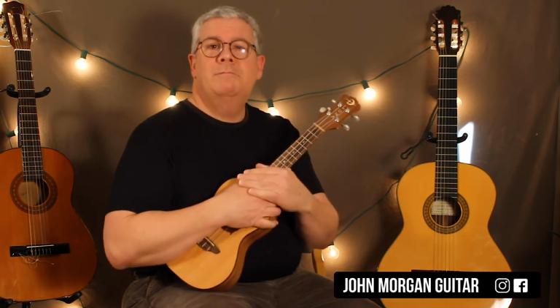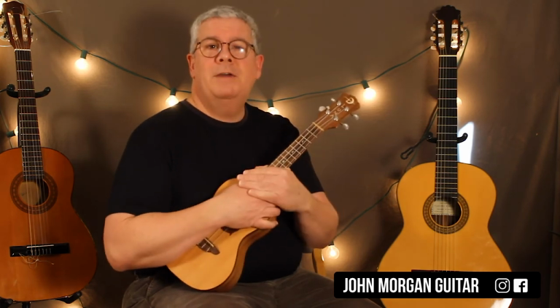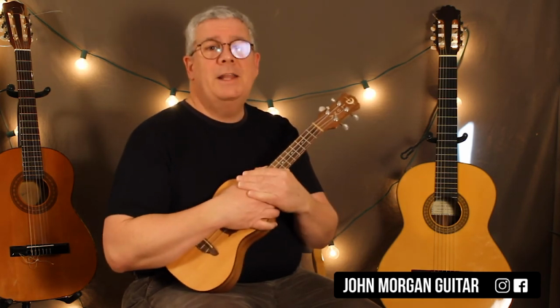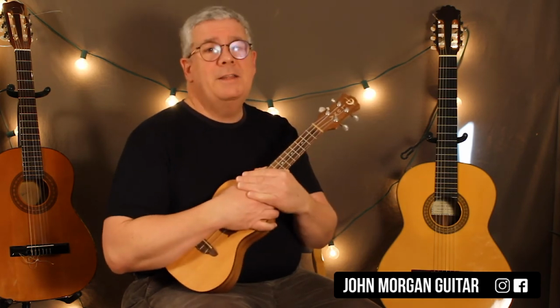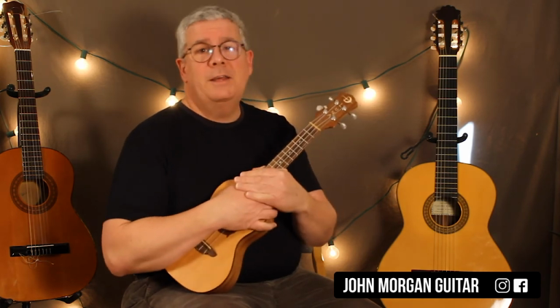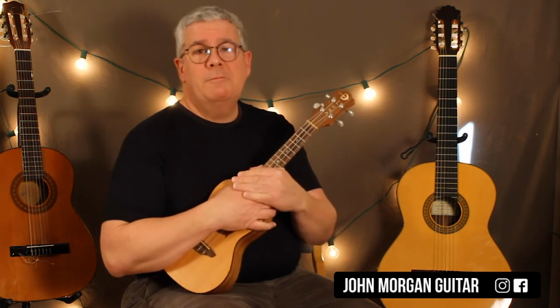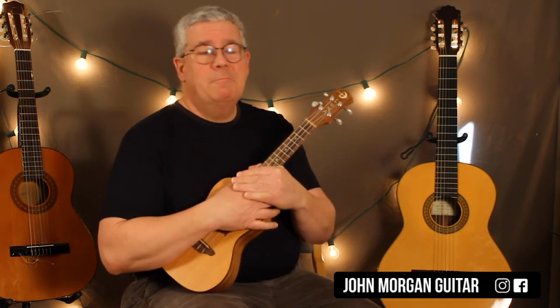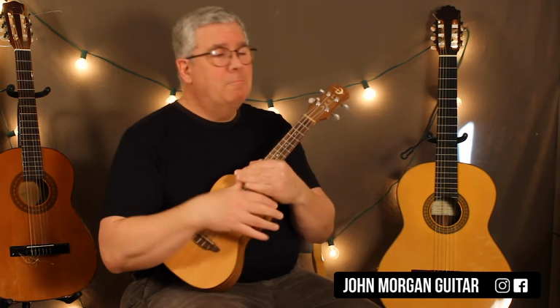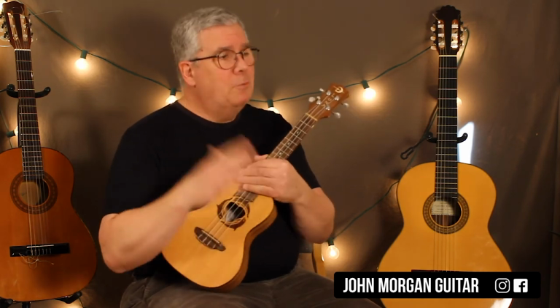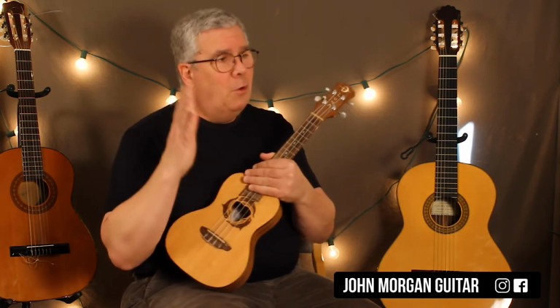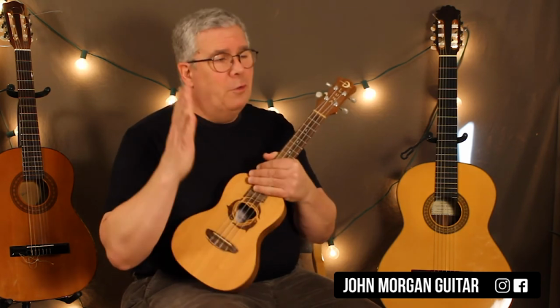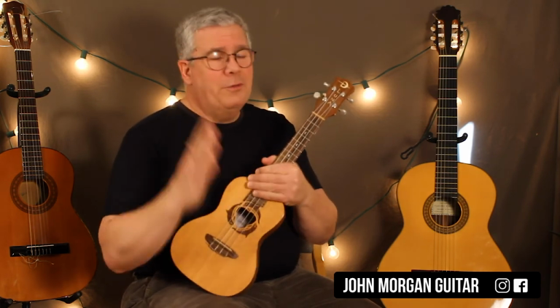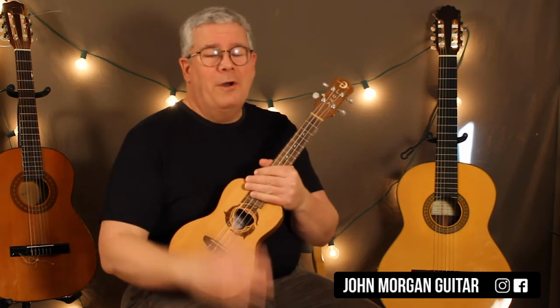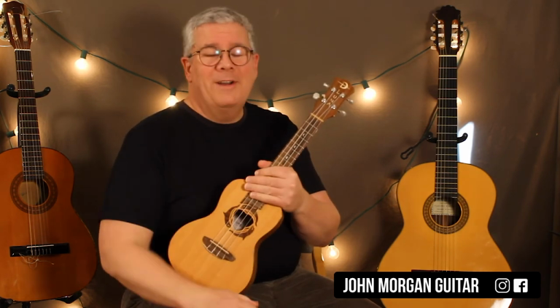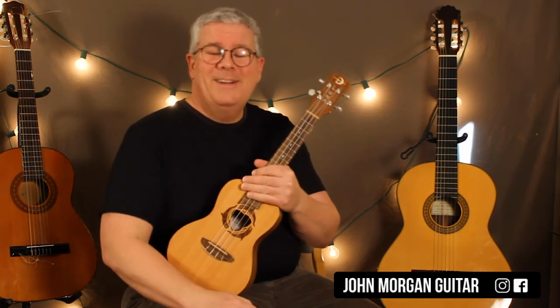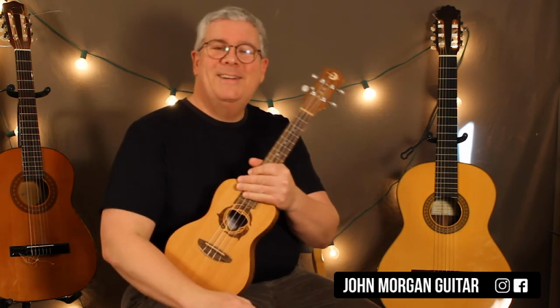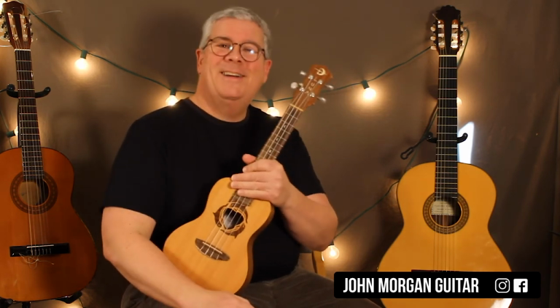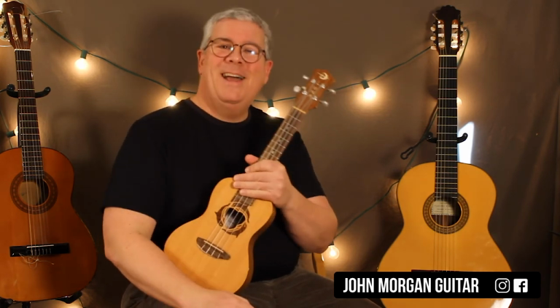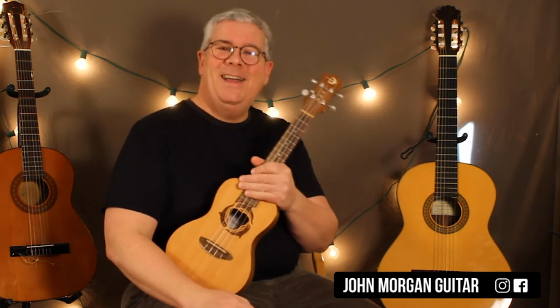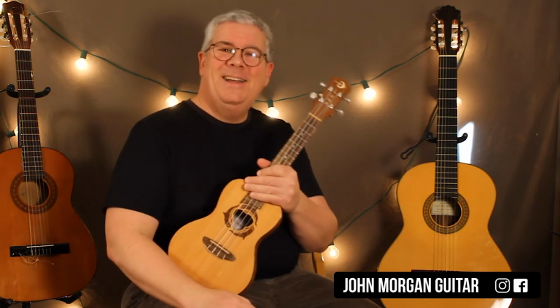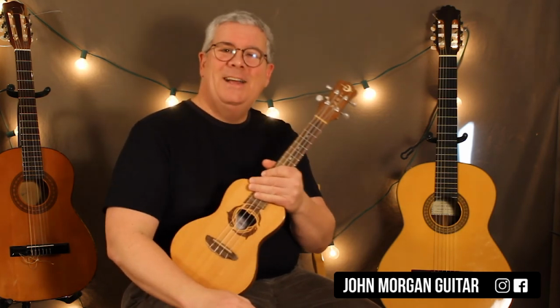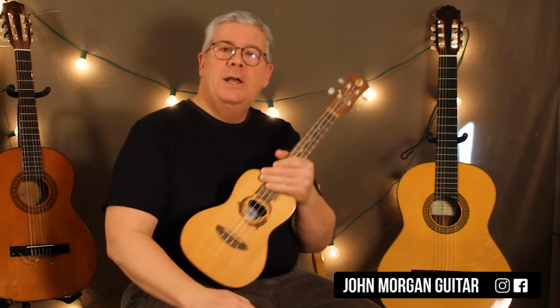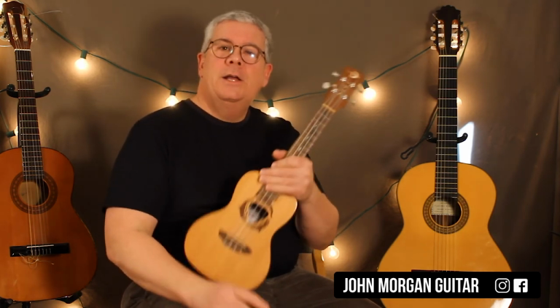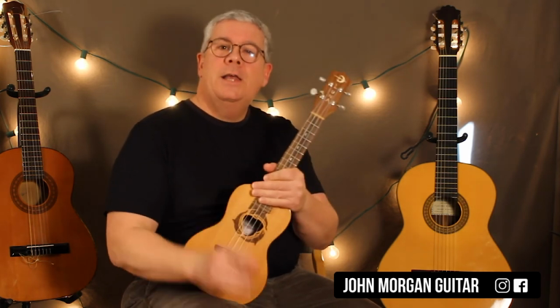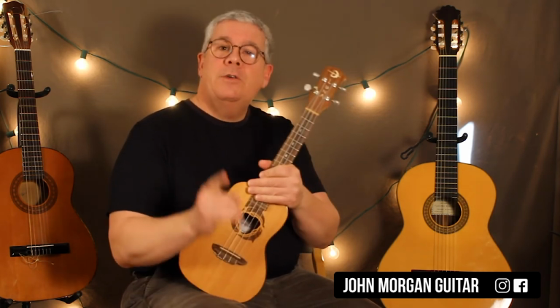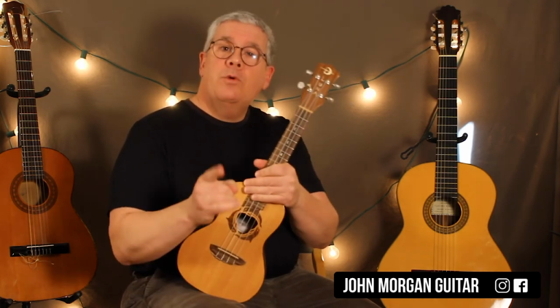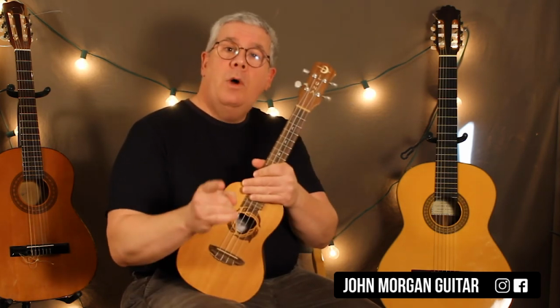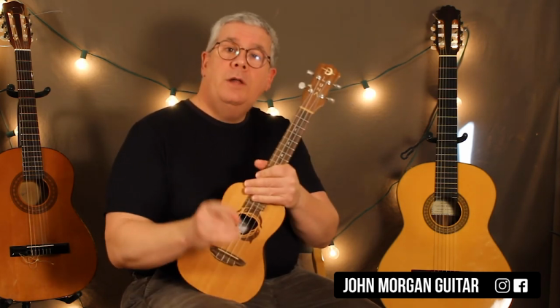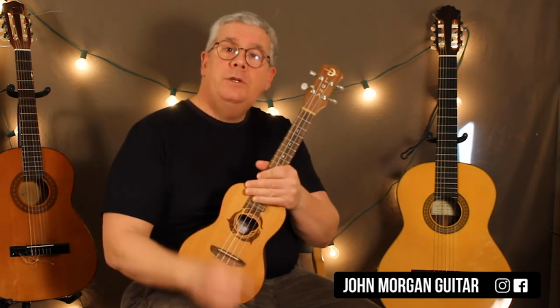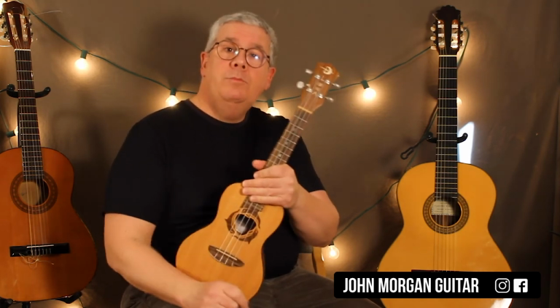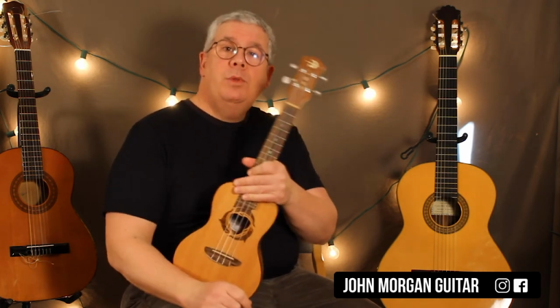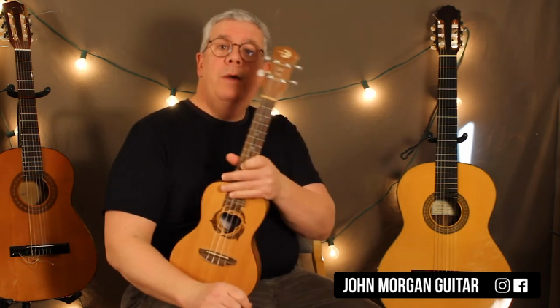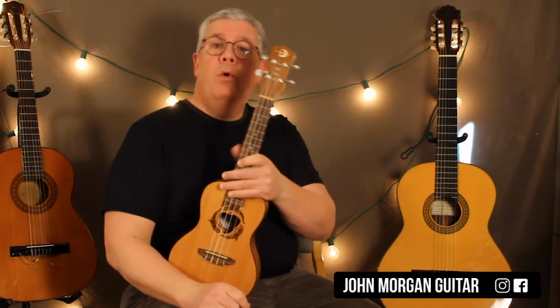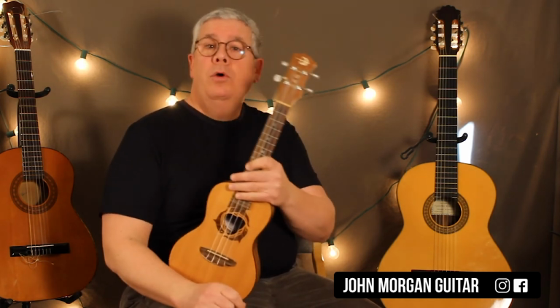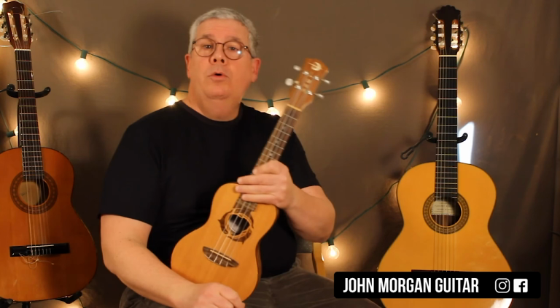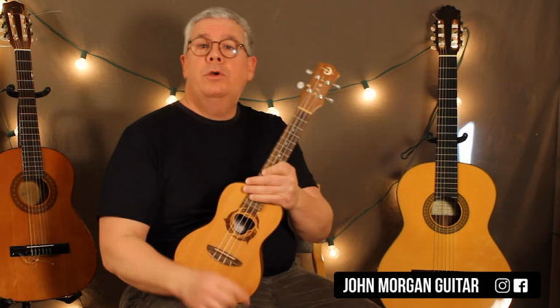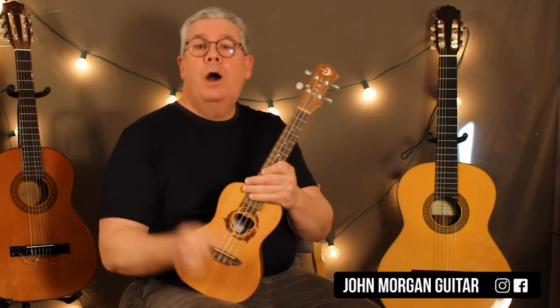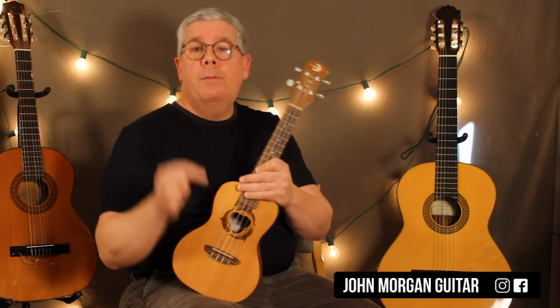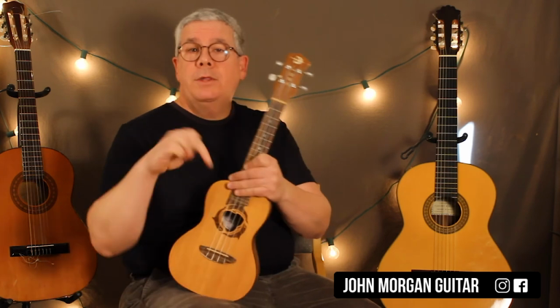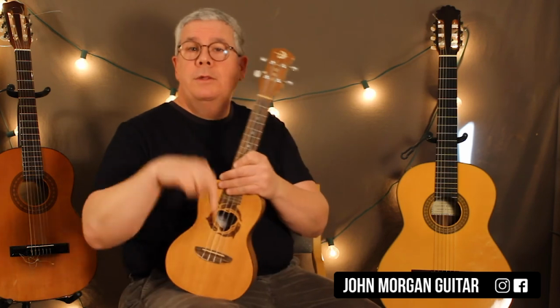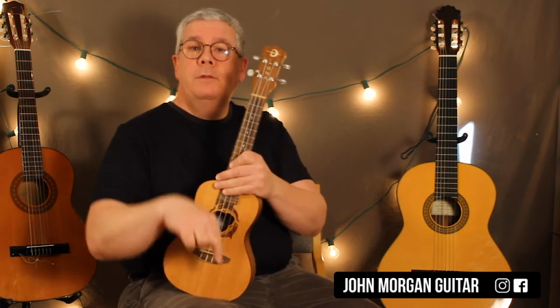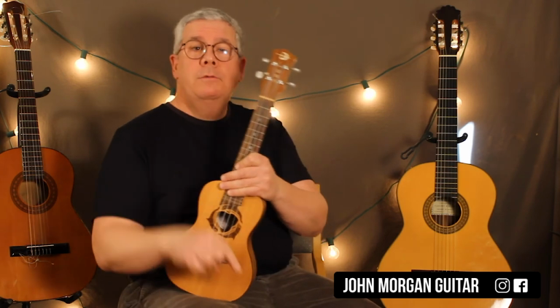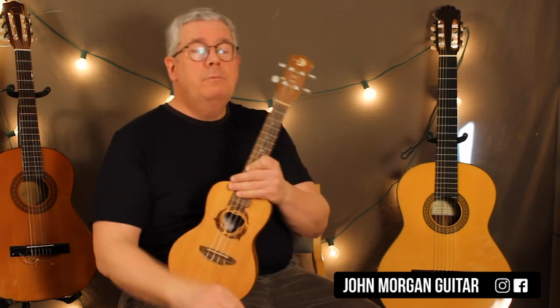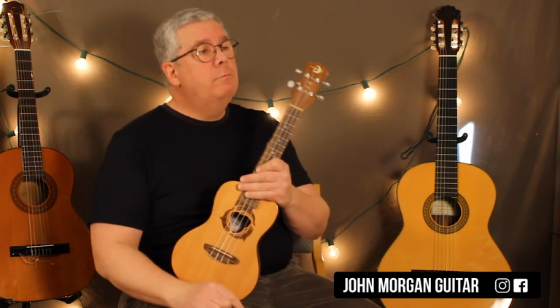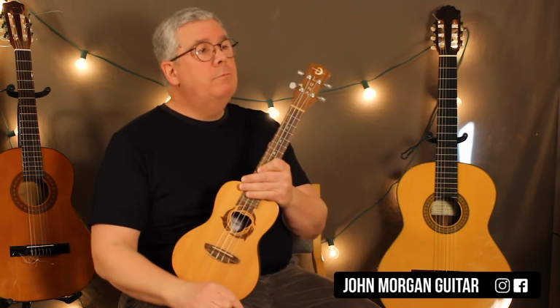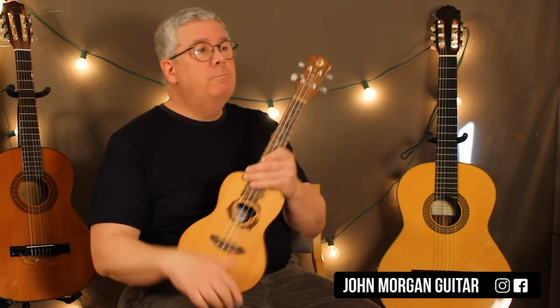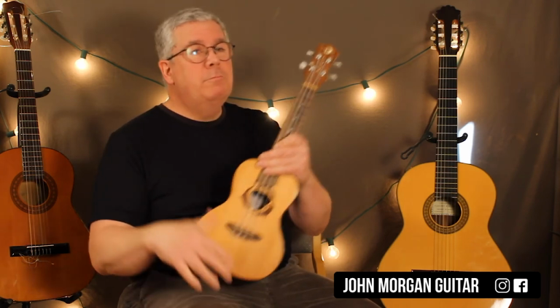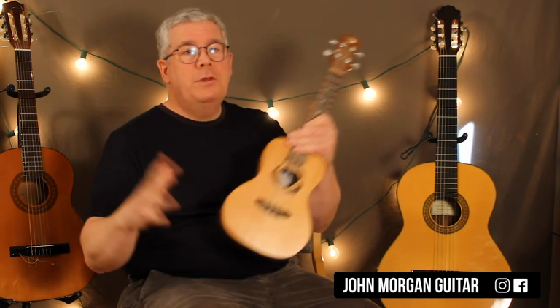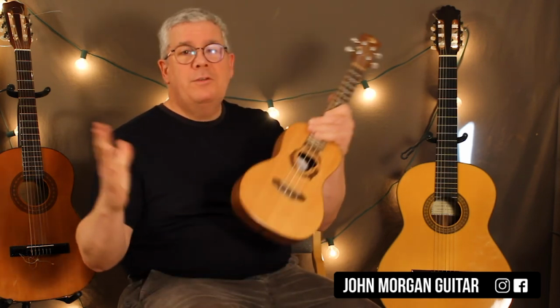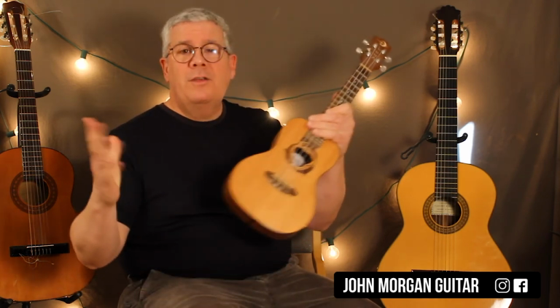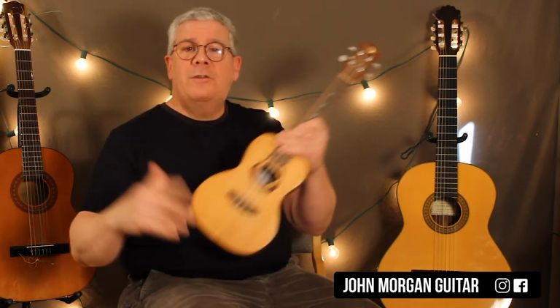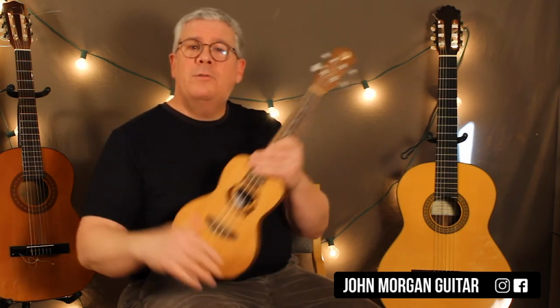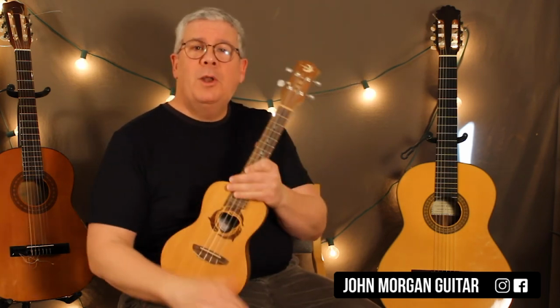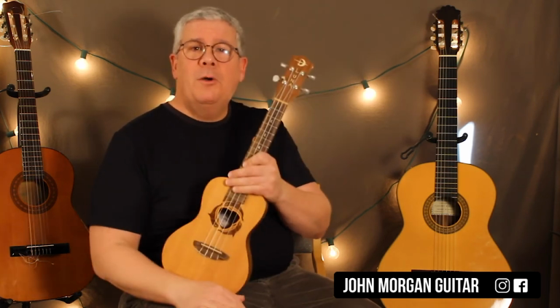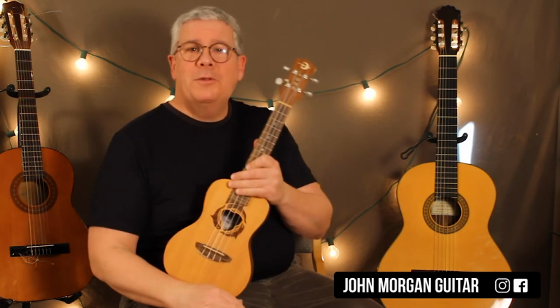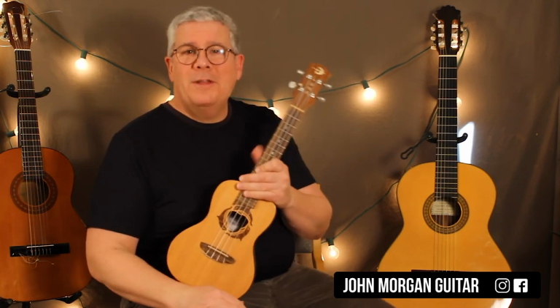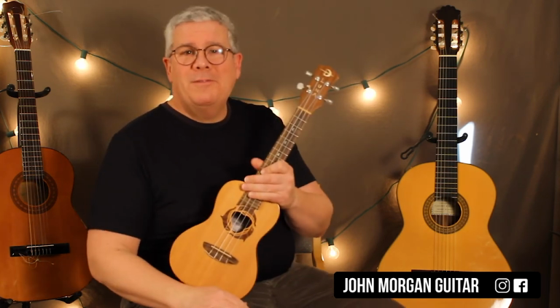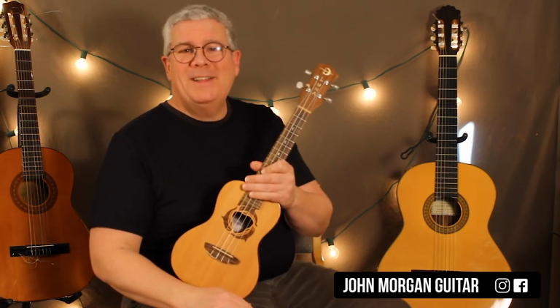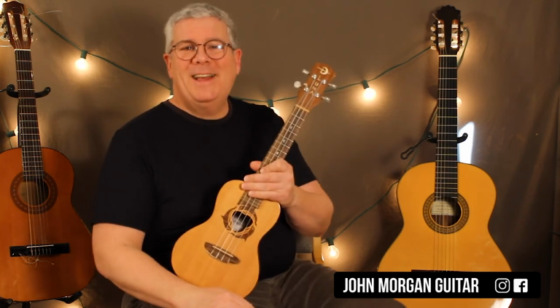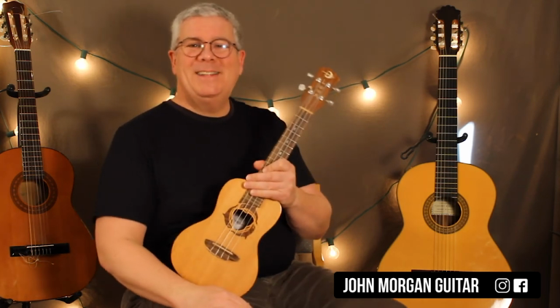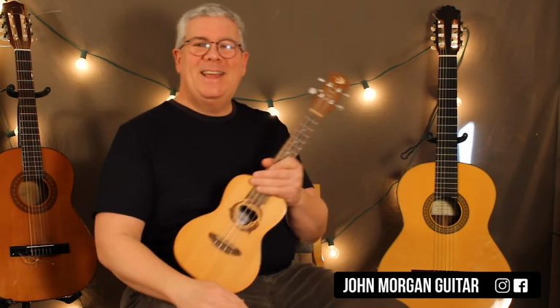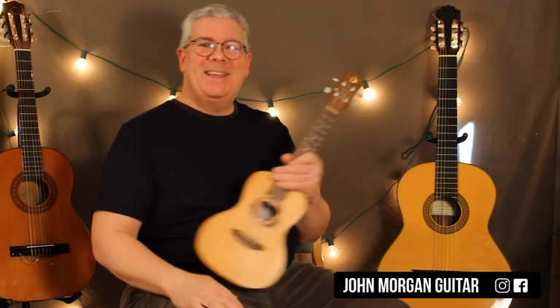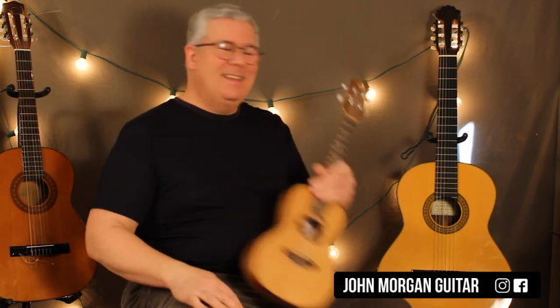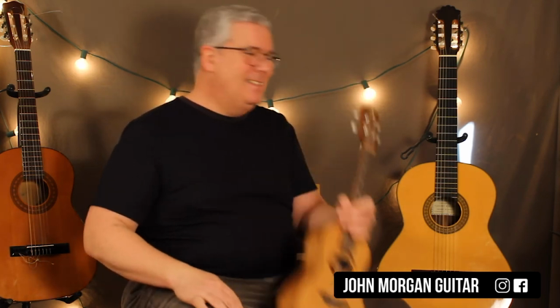And that's it — the whole song. Thanks for watching. Leave comments and suggestions in the comments below. Thanks.